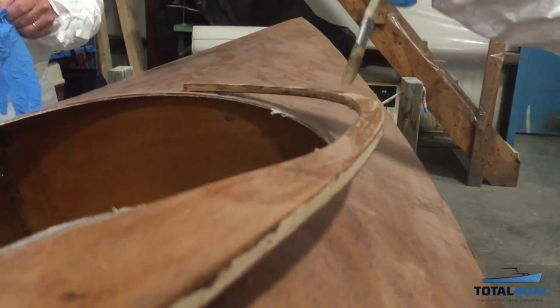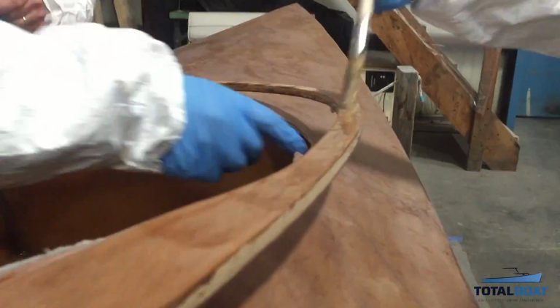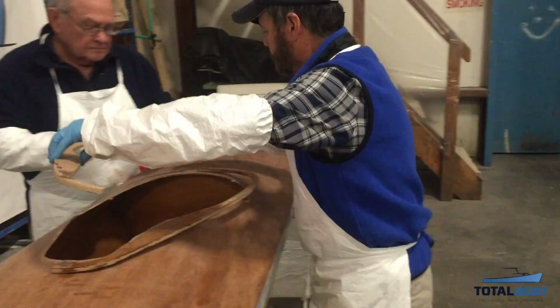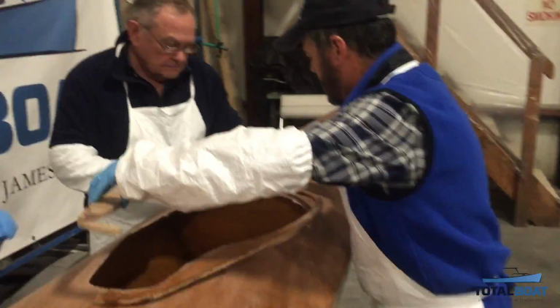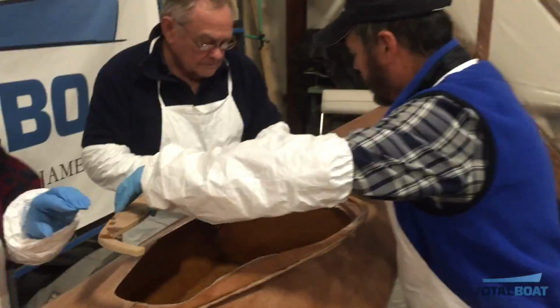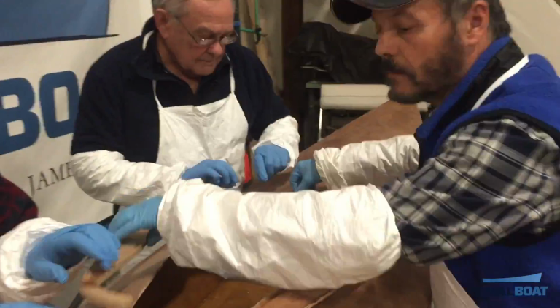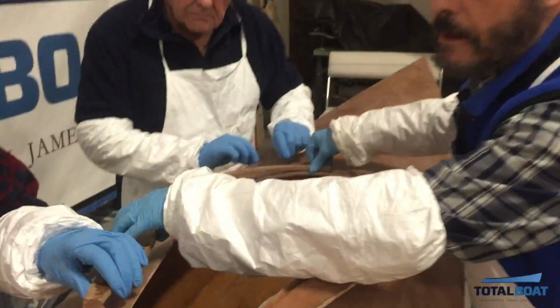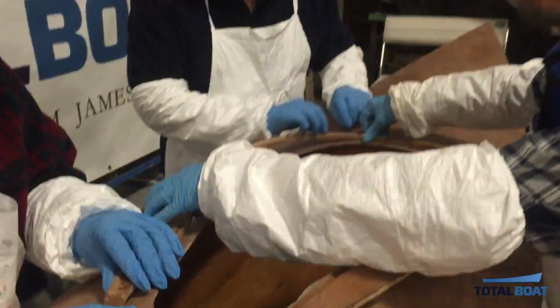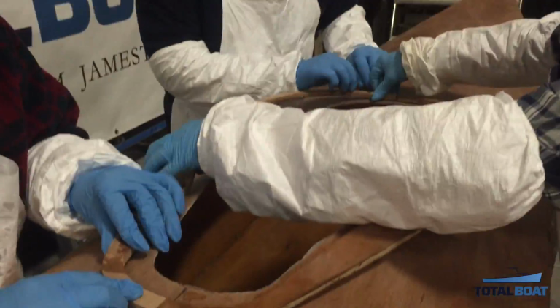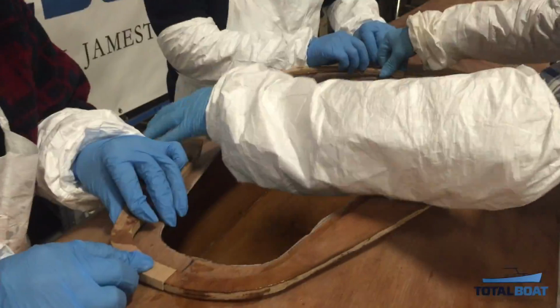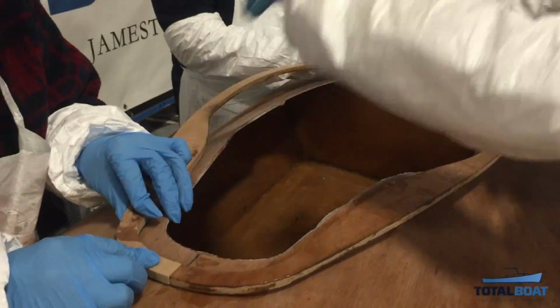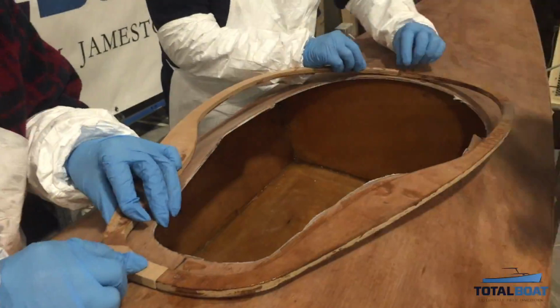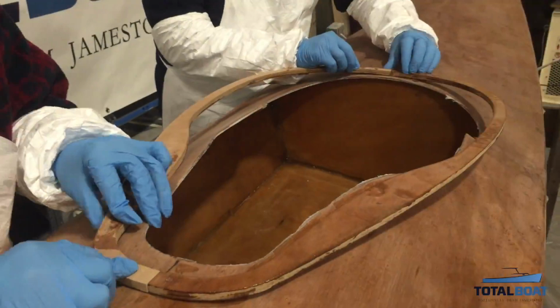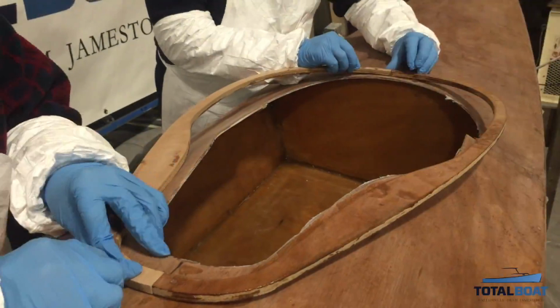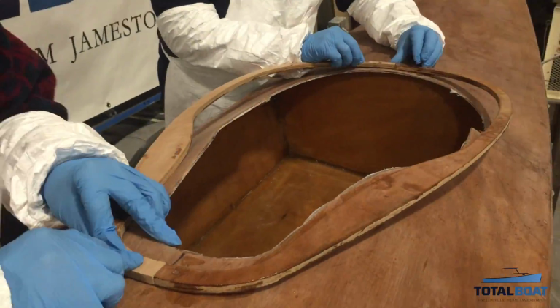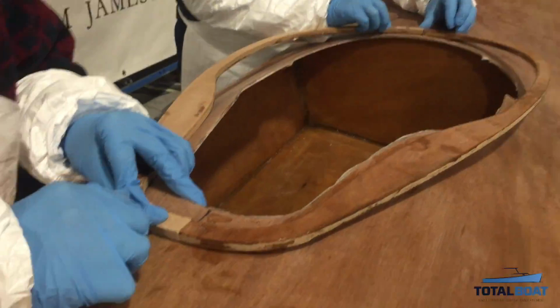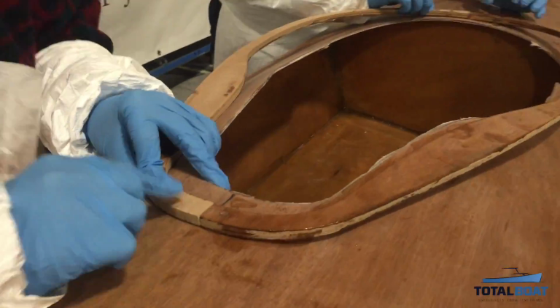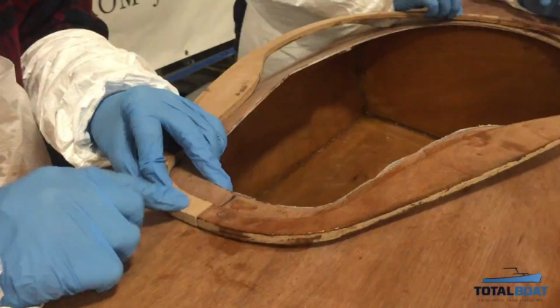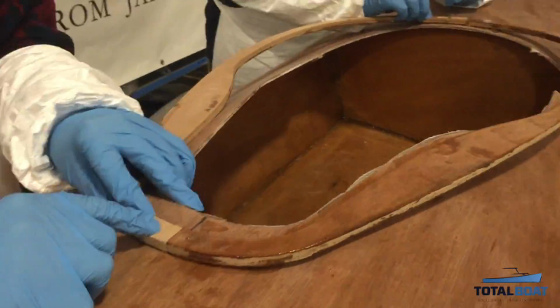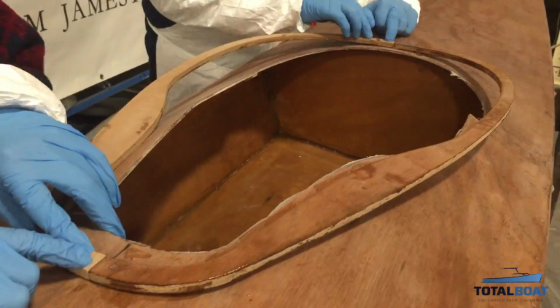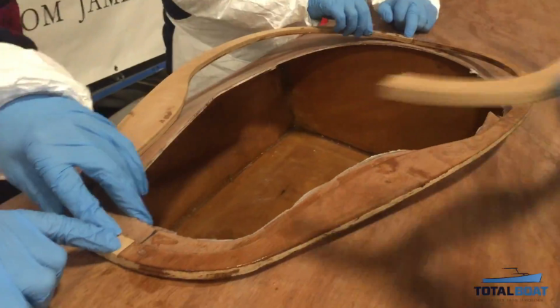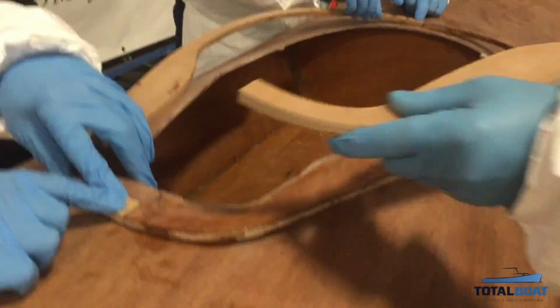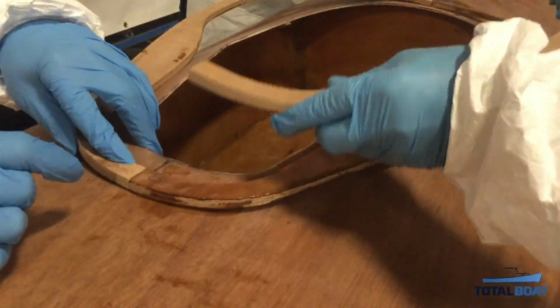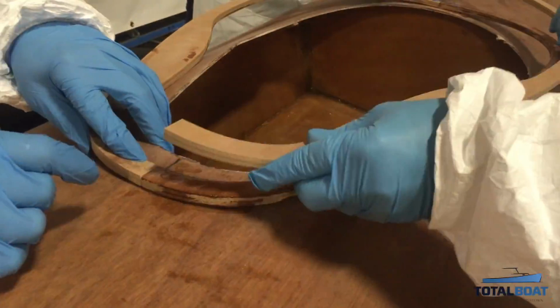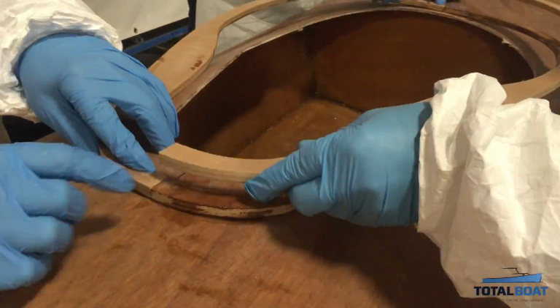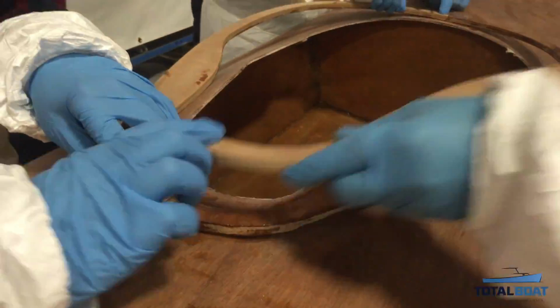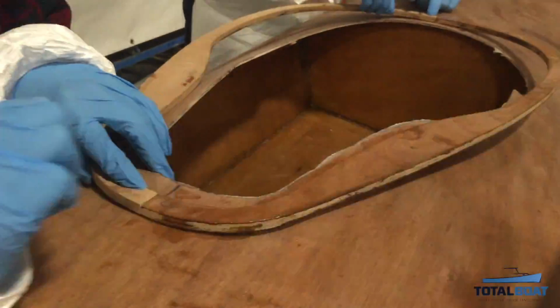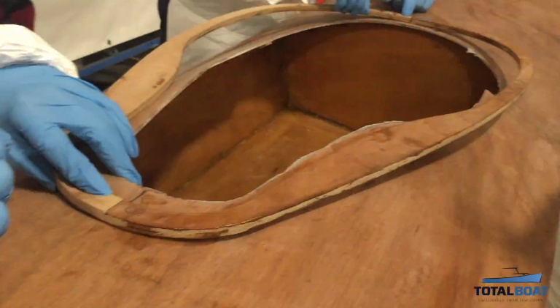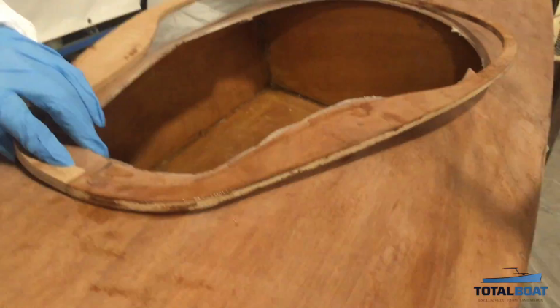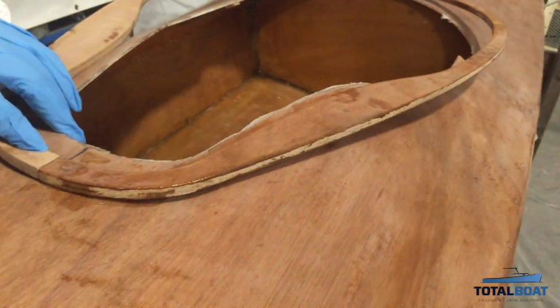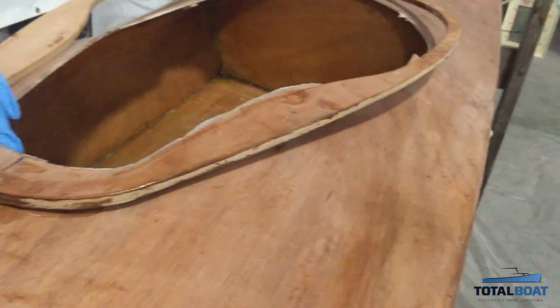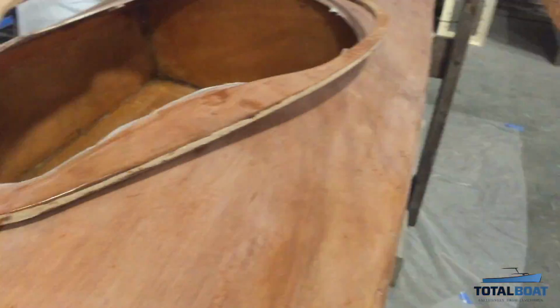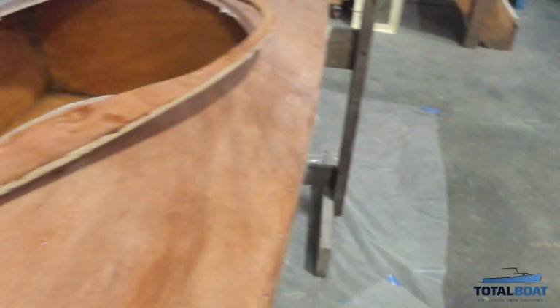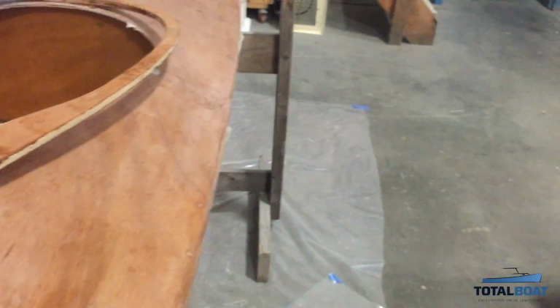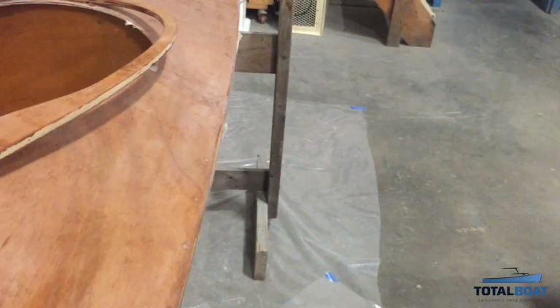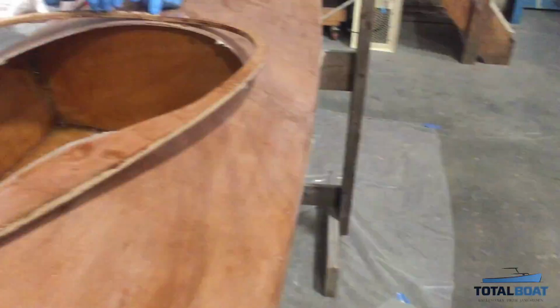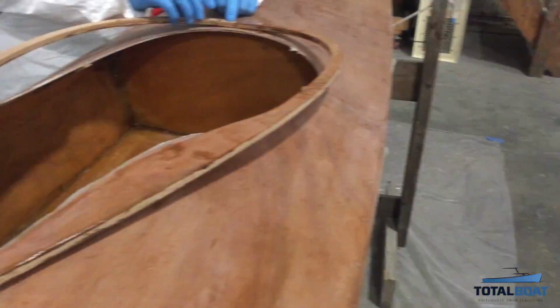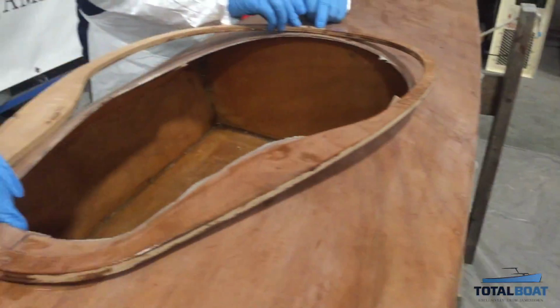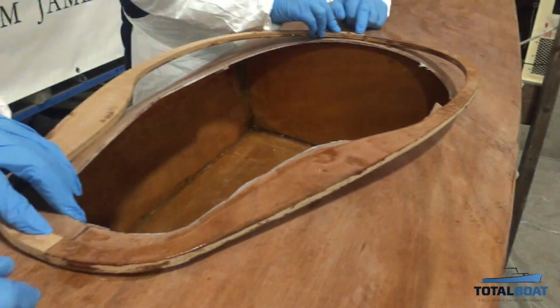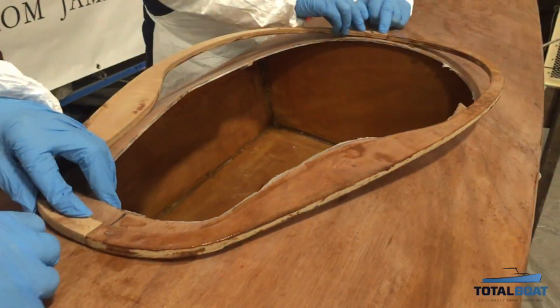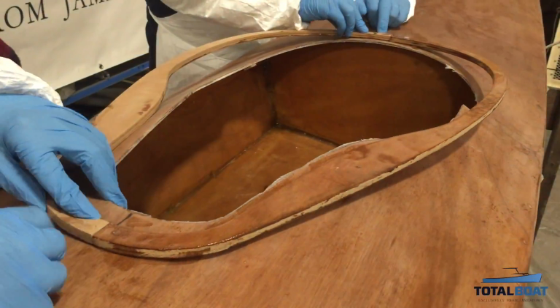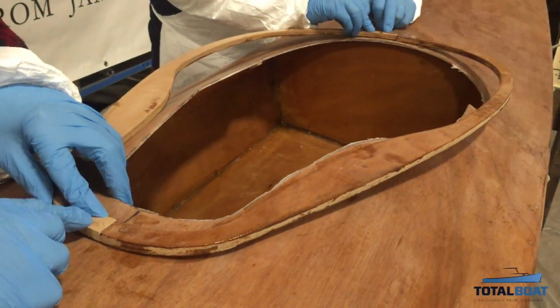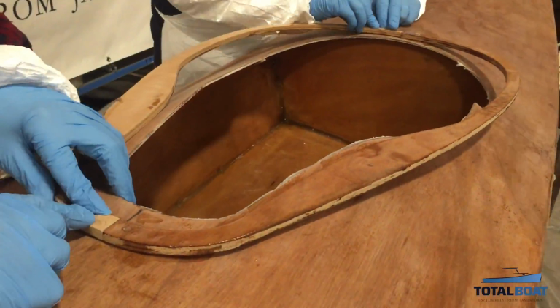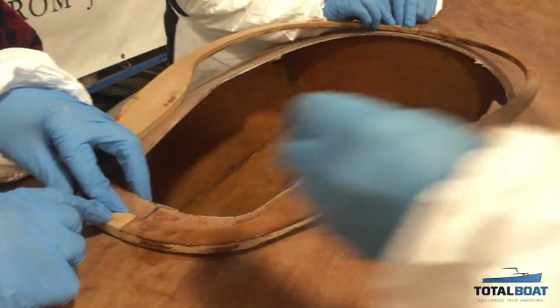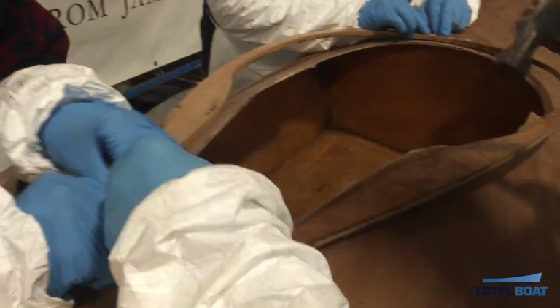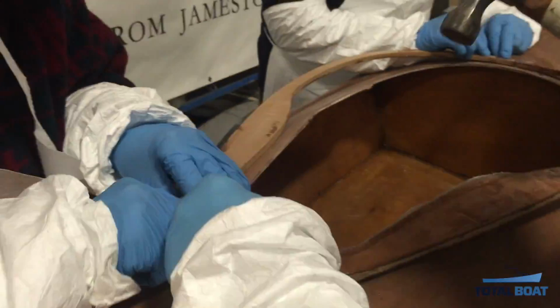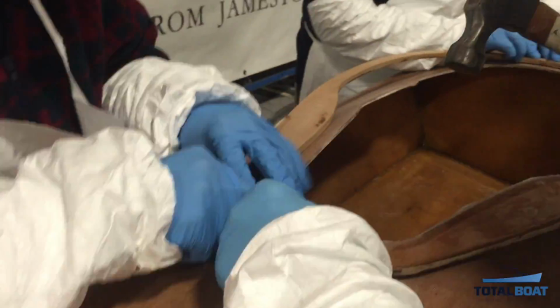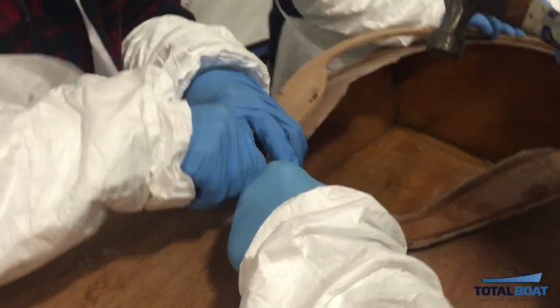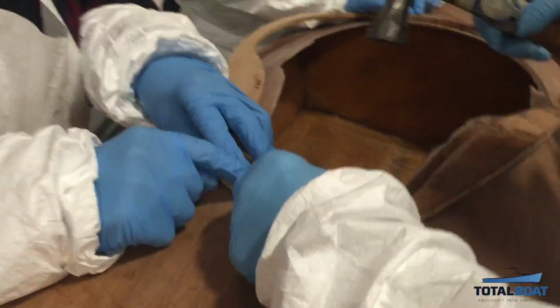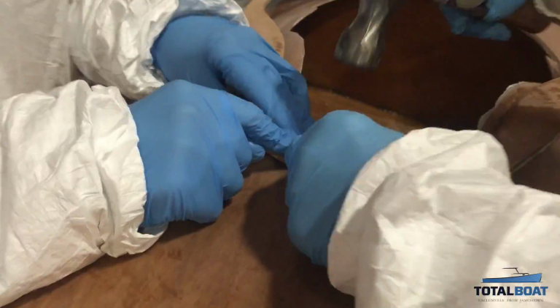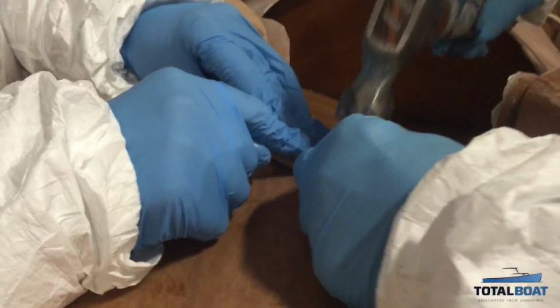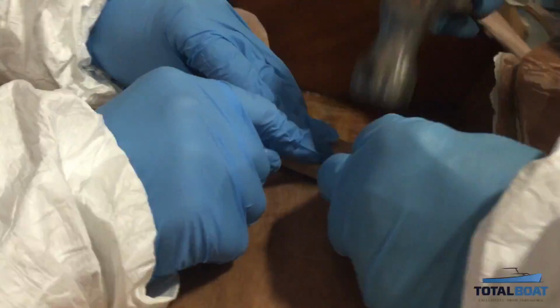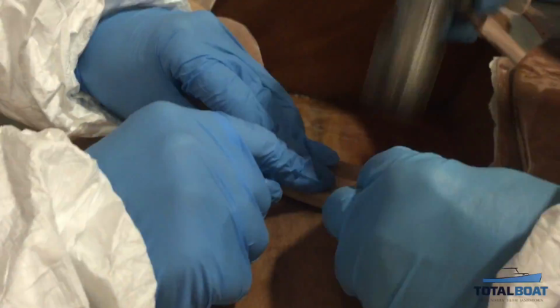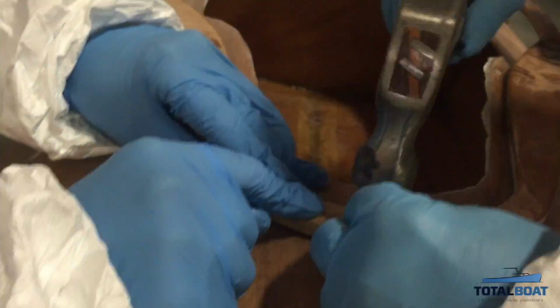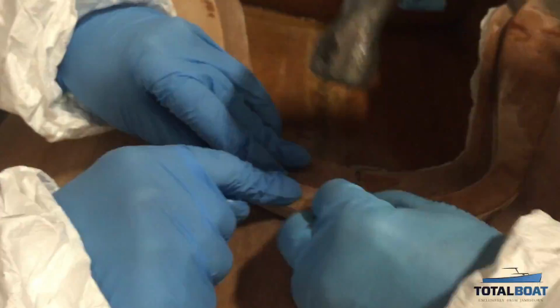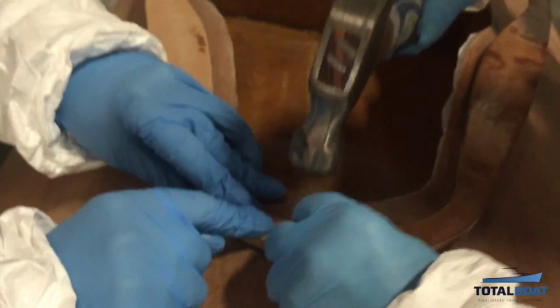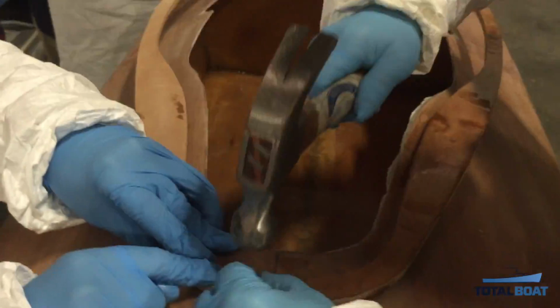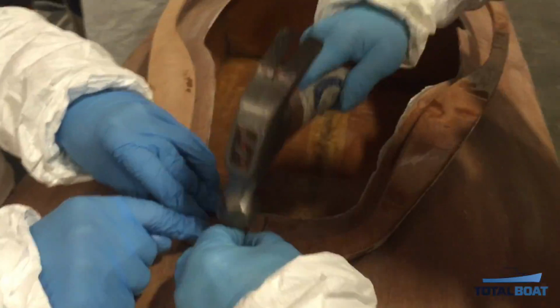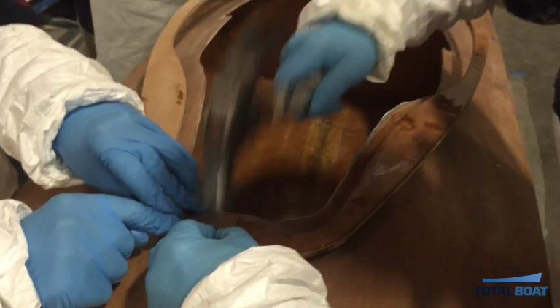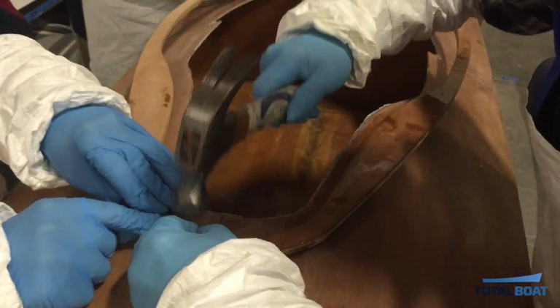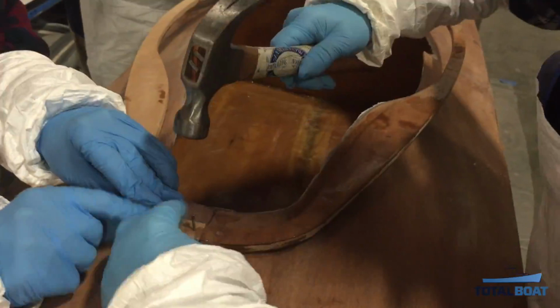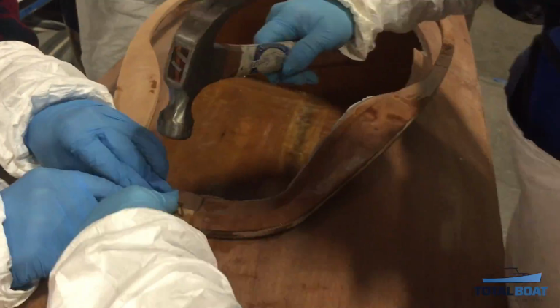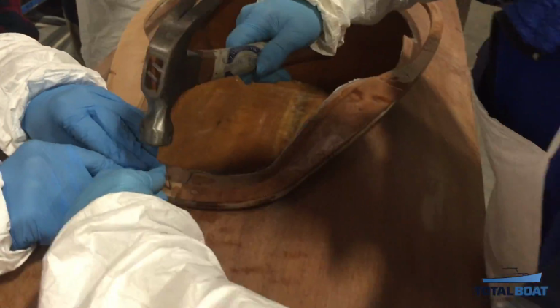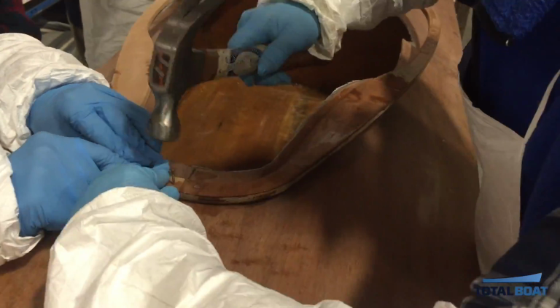Silica thickened epoxy is often used to laminate wood, another boat building skill that was great to add to our training.